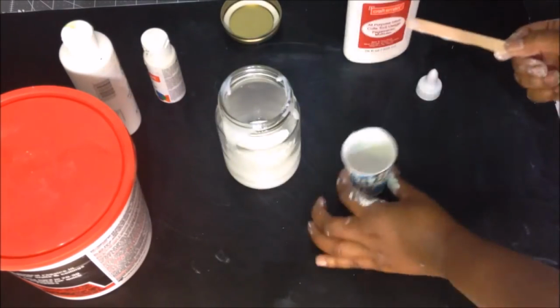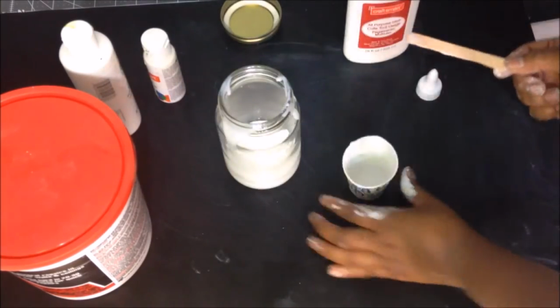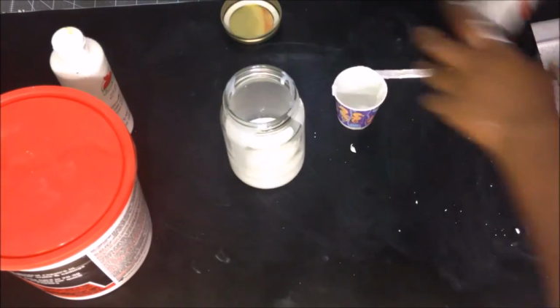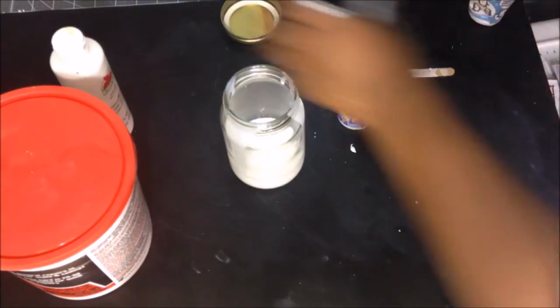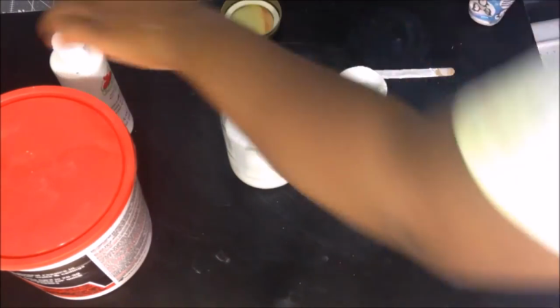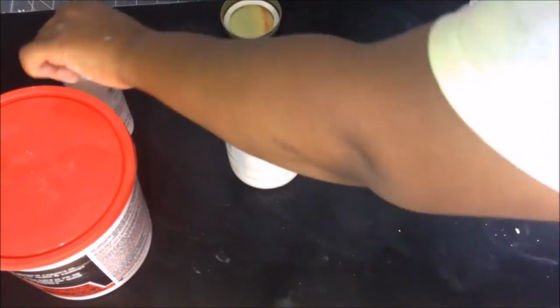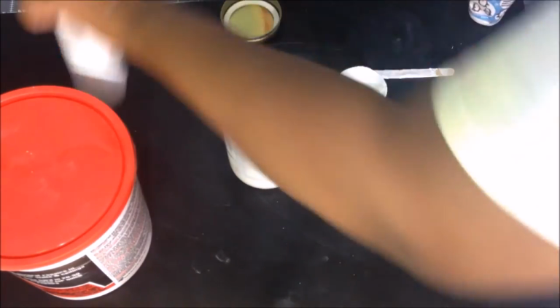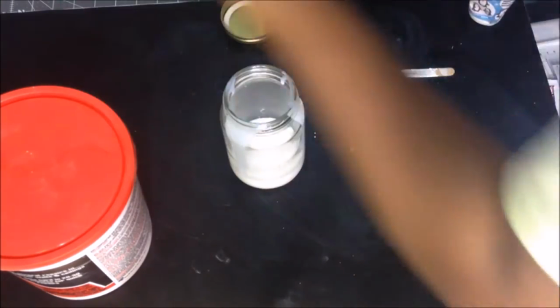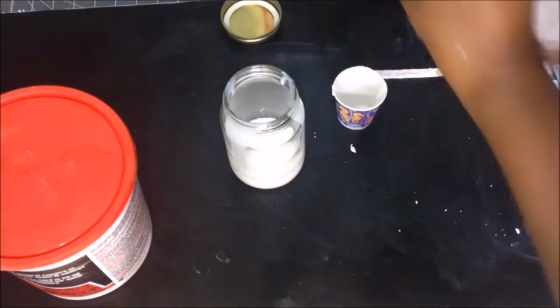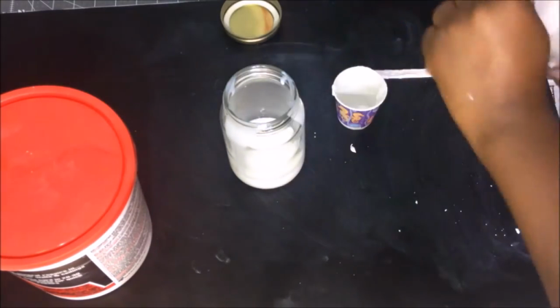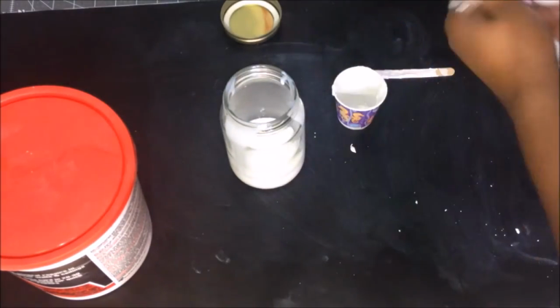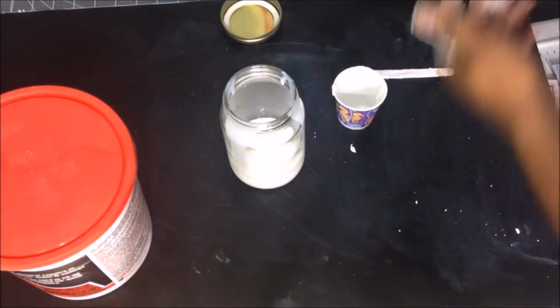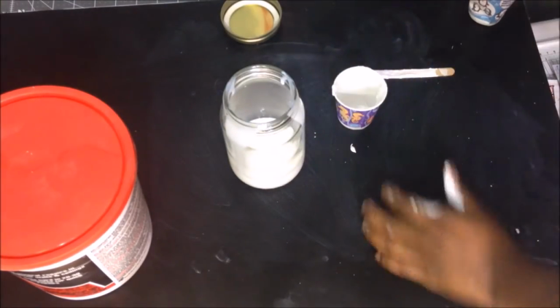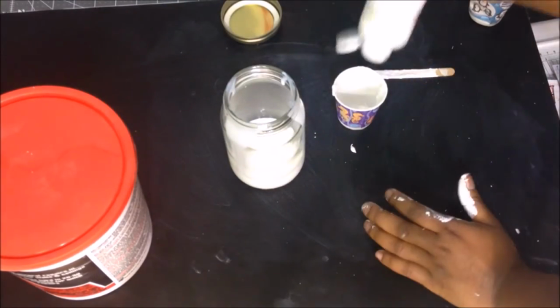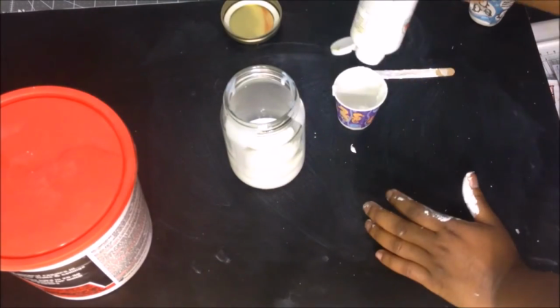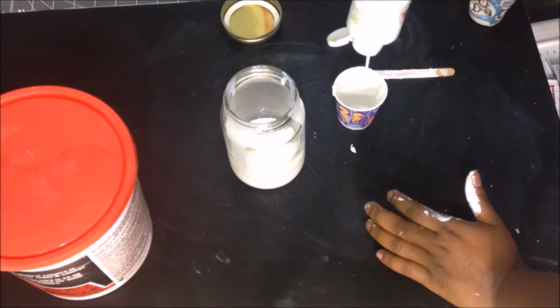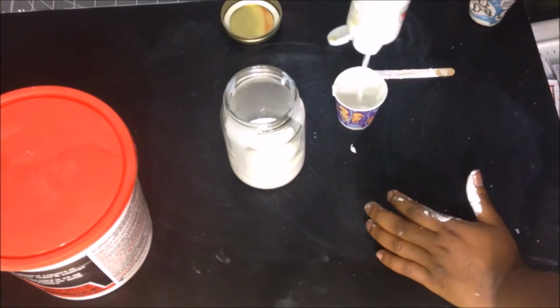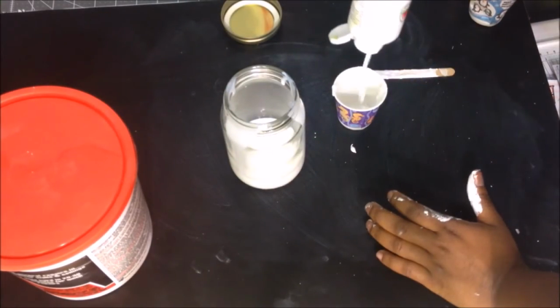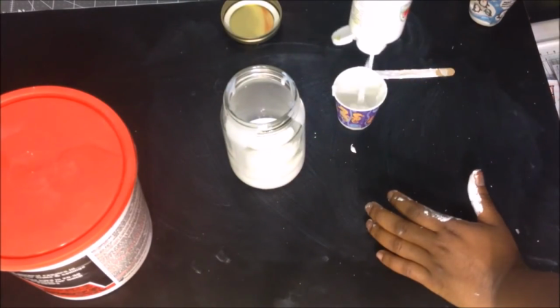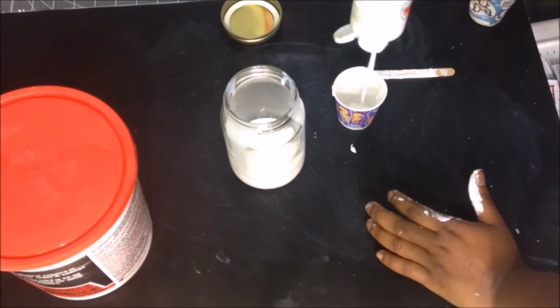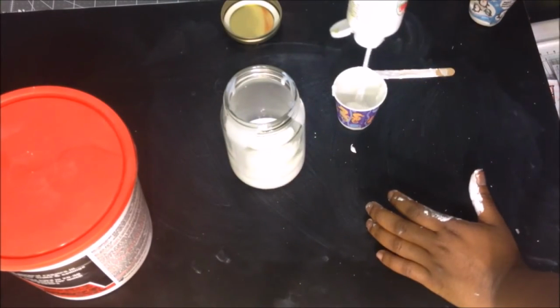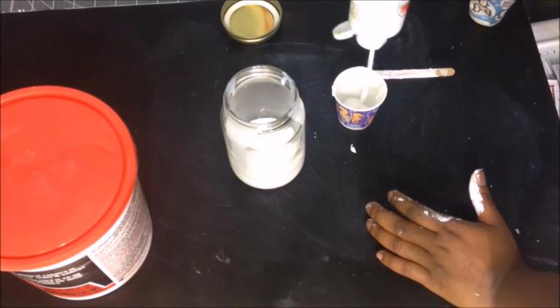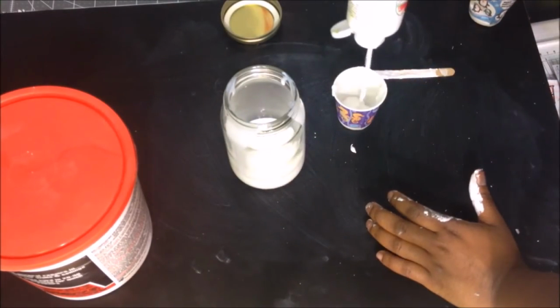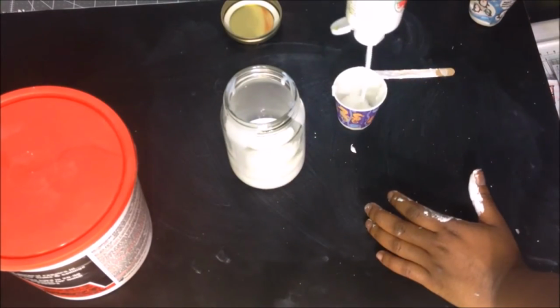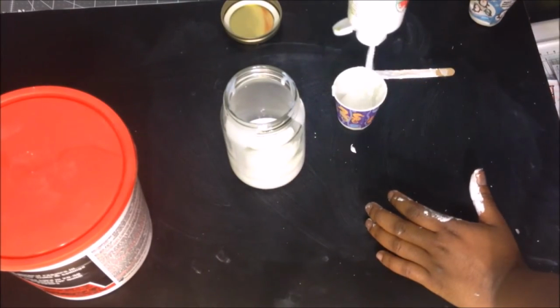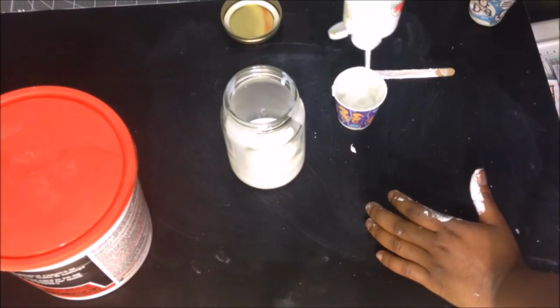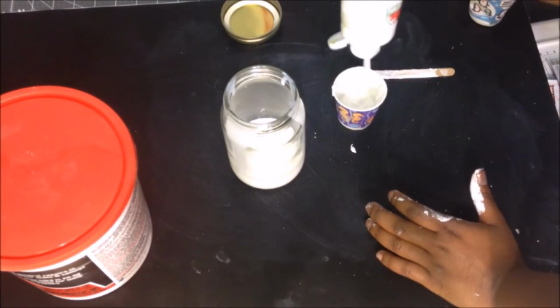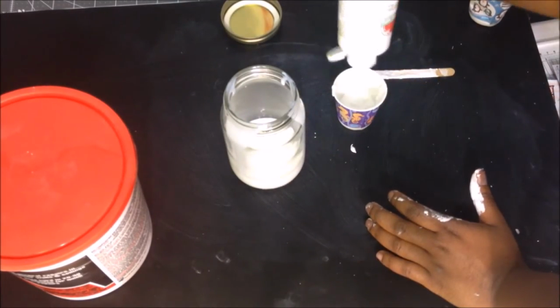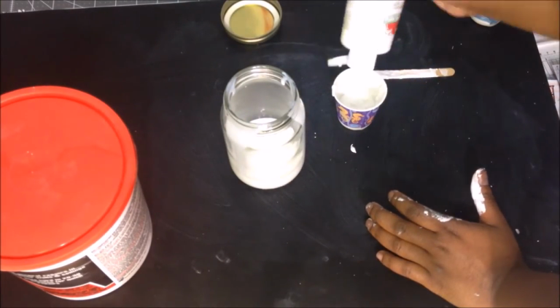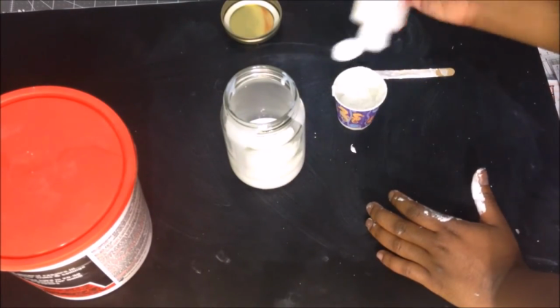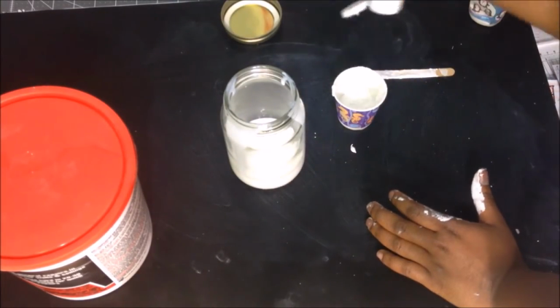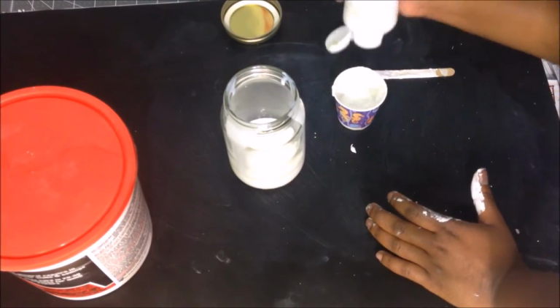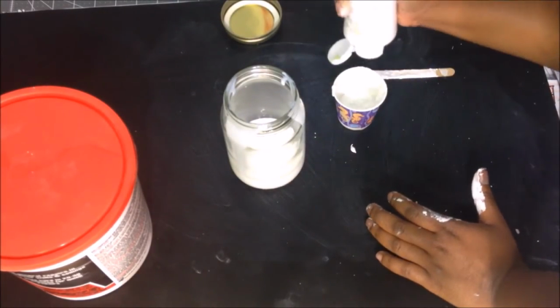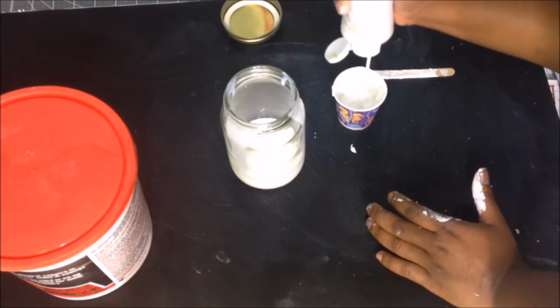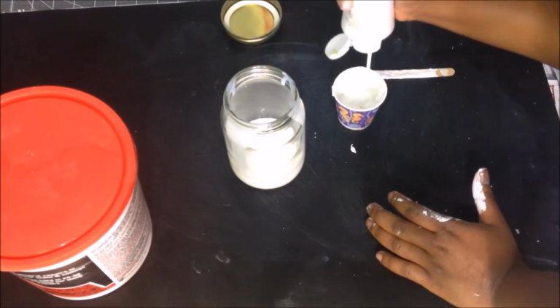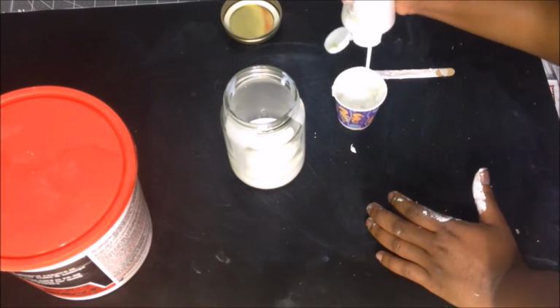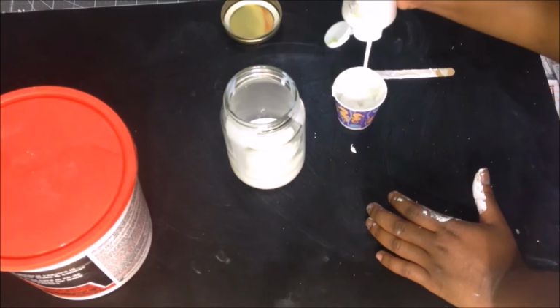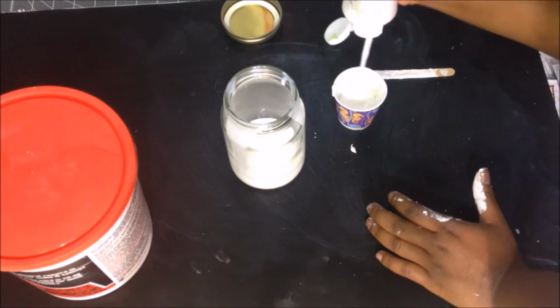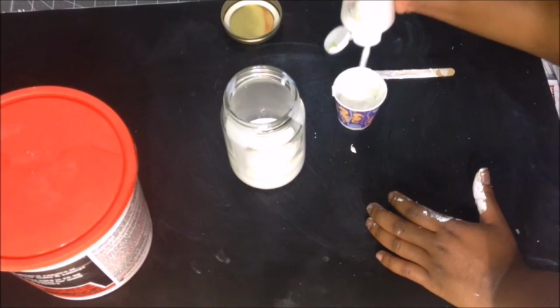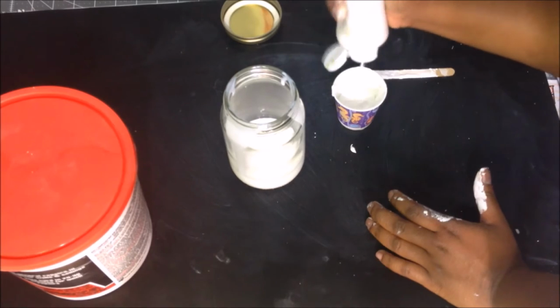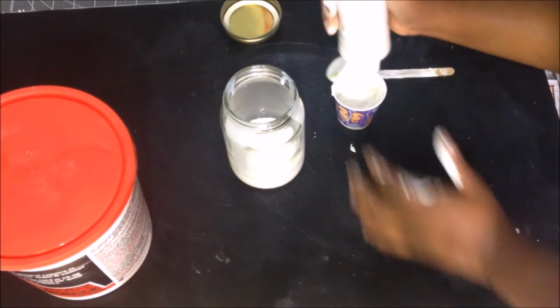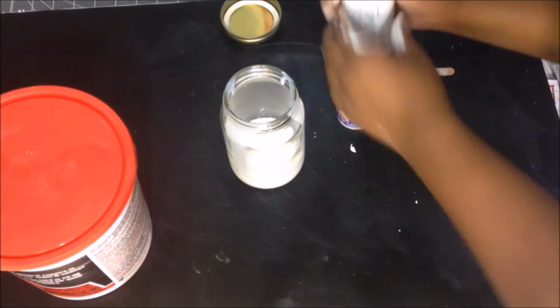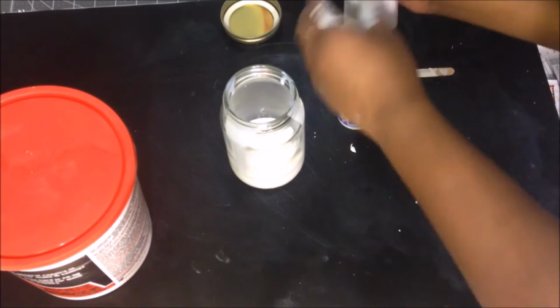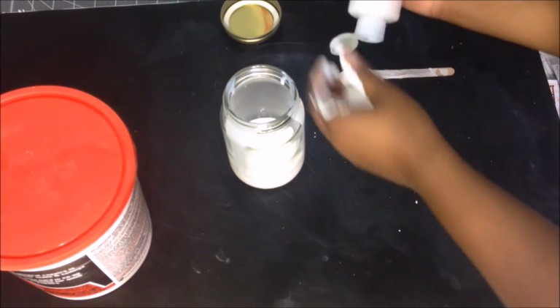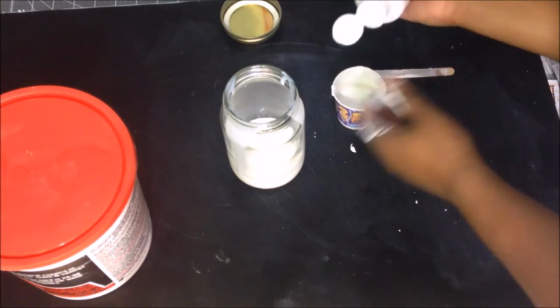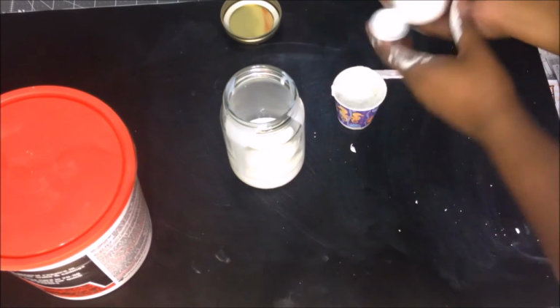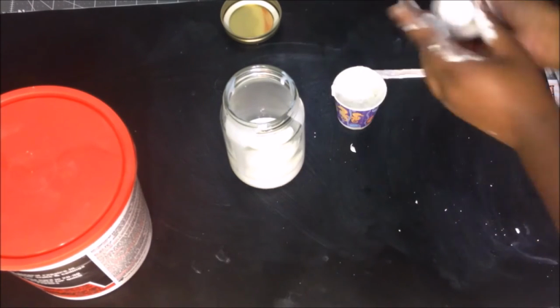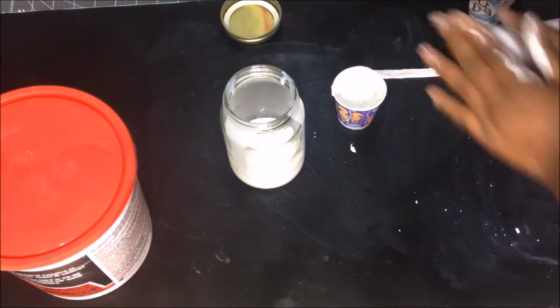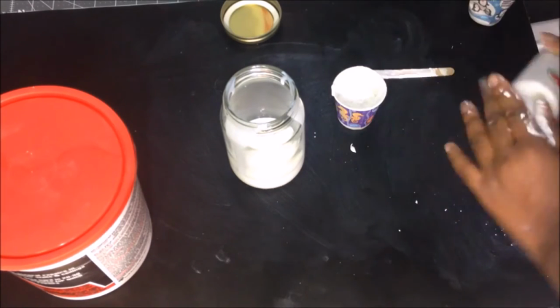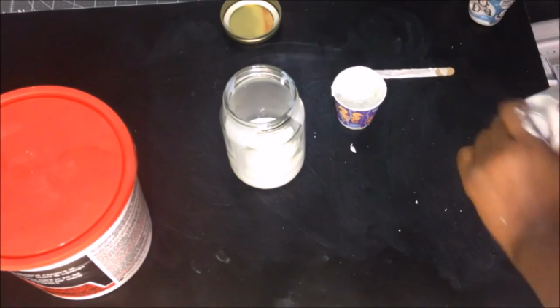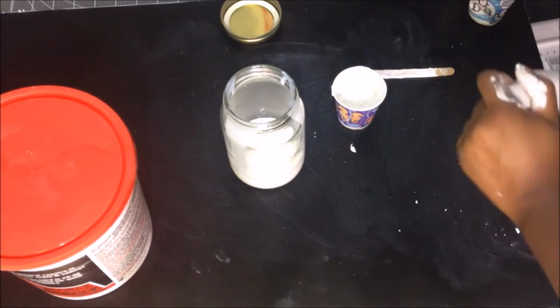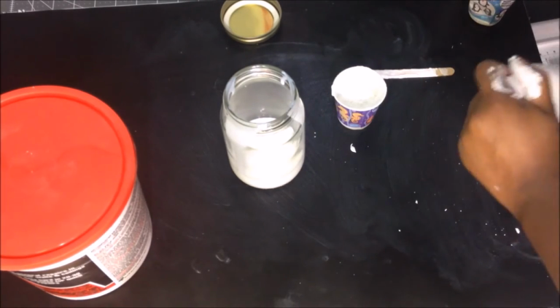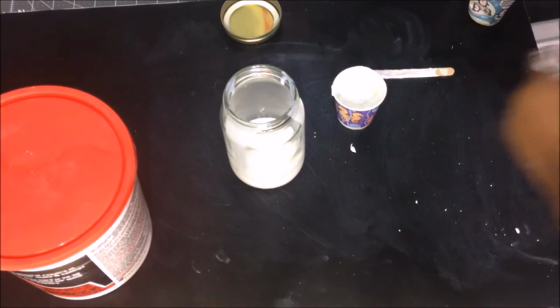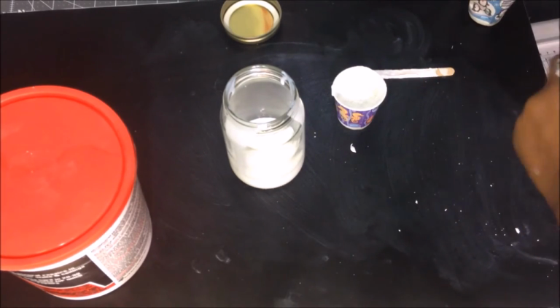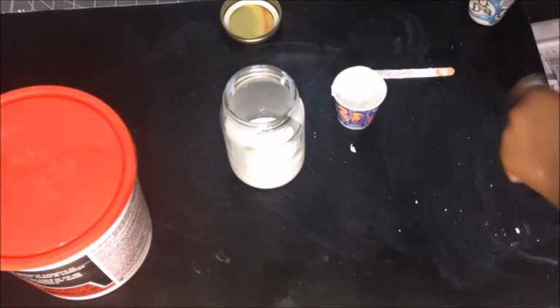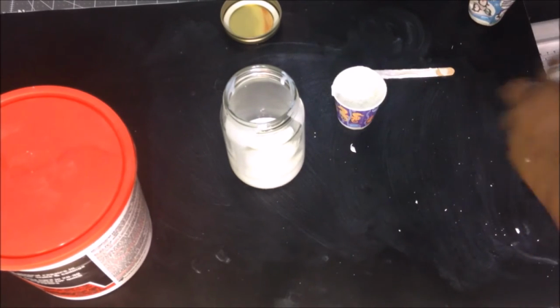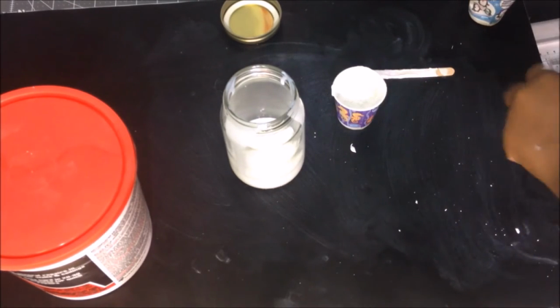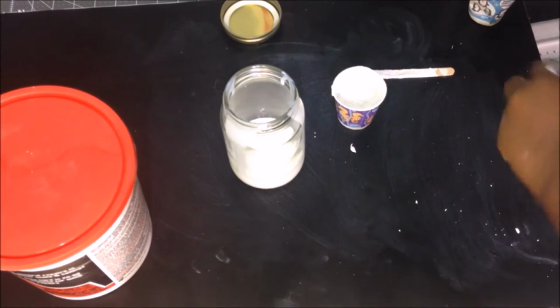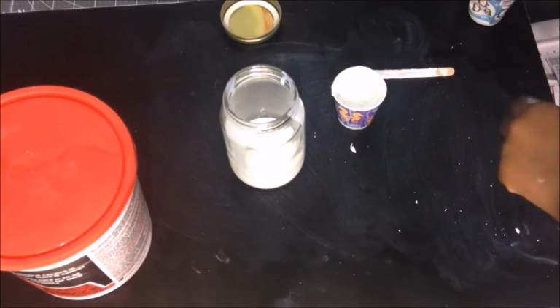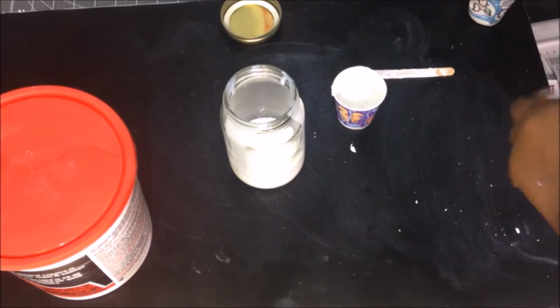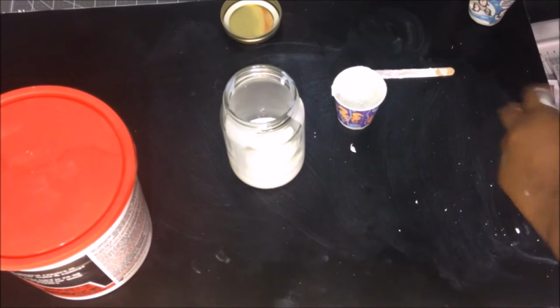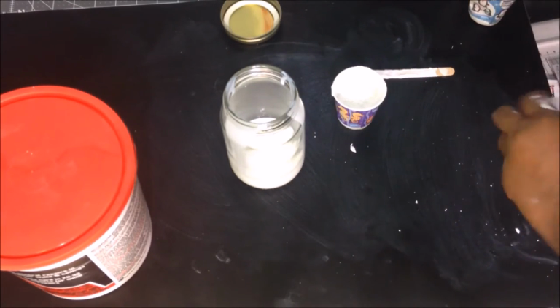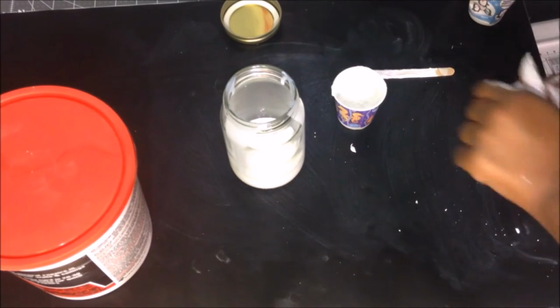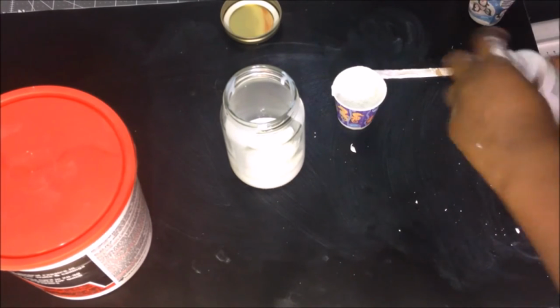Next you're going to need some white acrylic paint, and you're just going to pour that in there with the school glue.